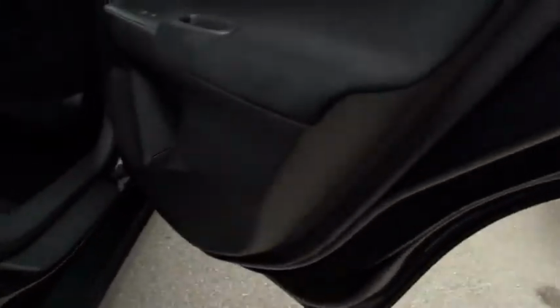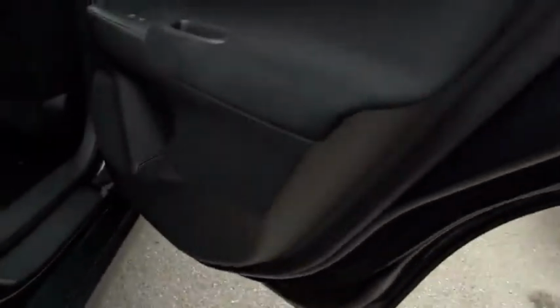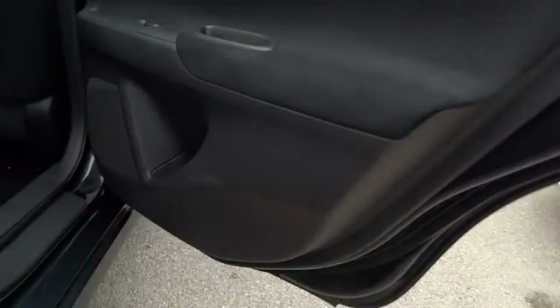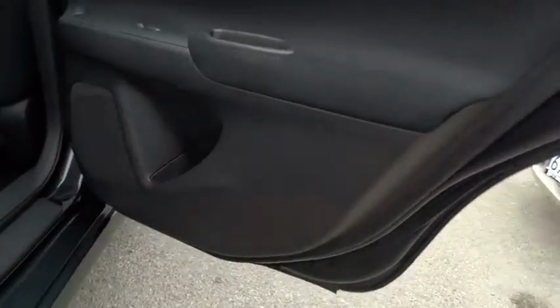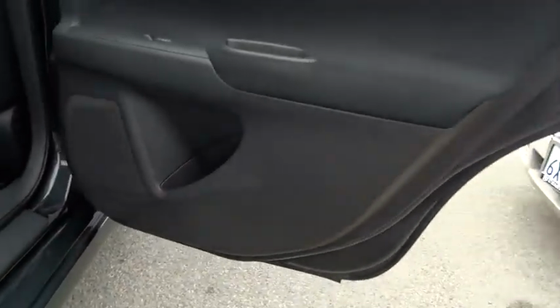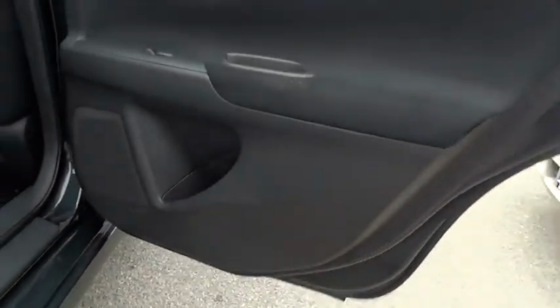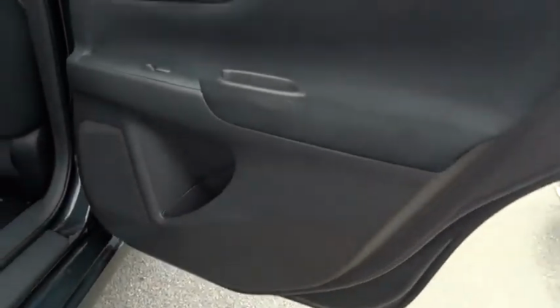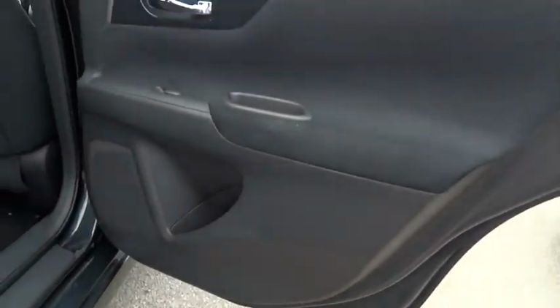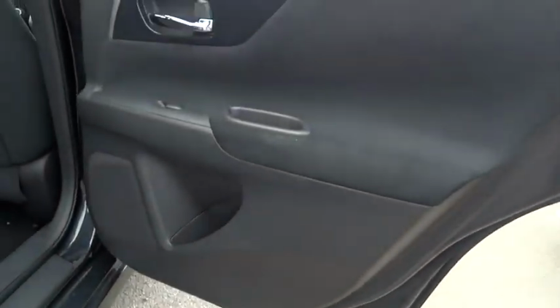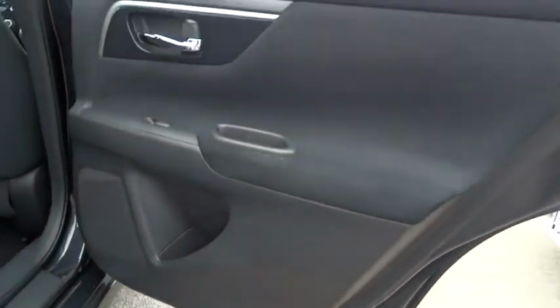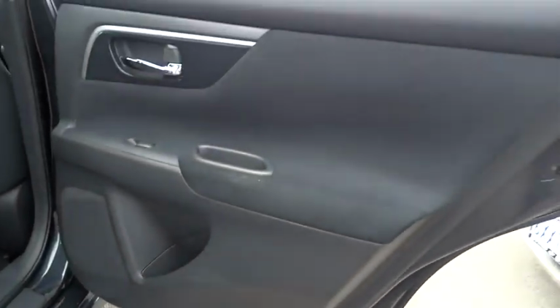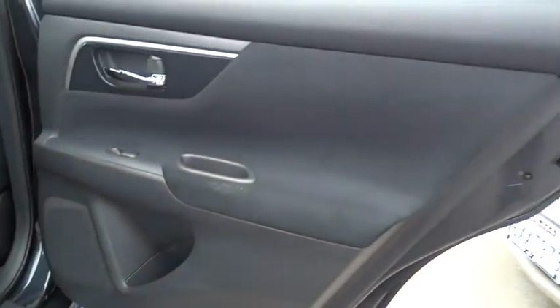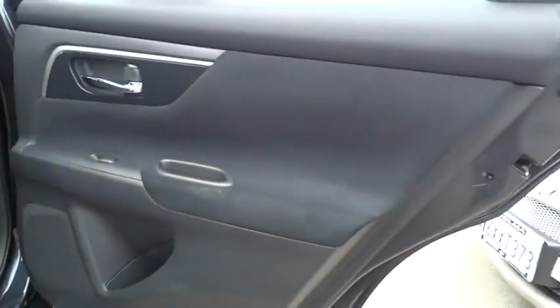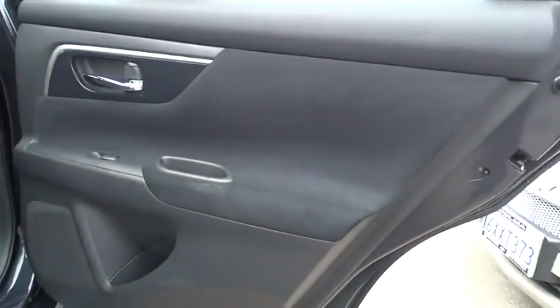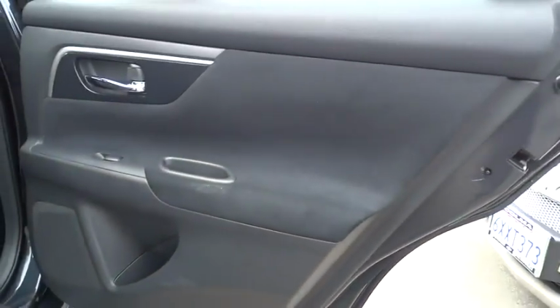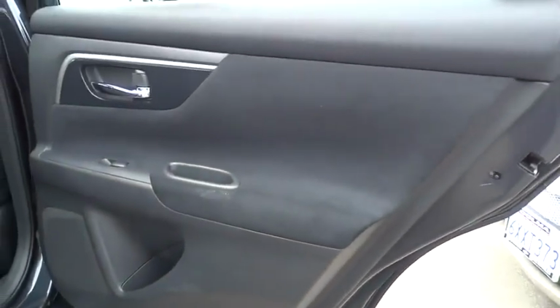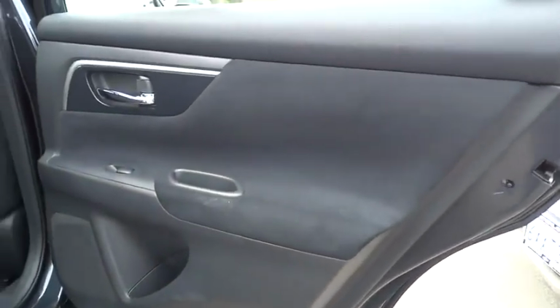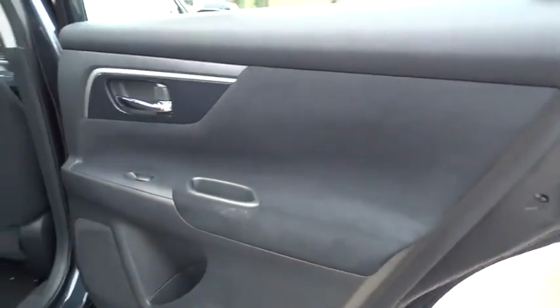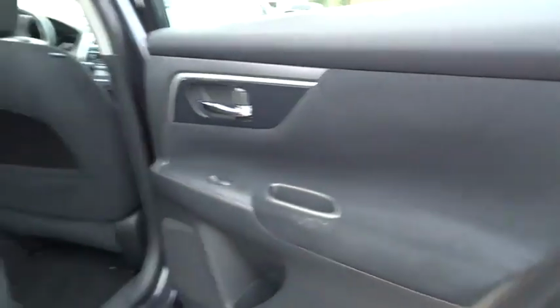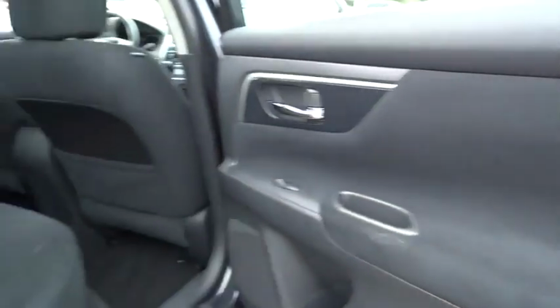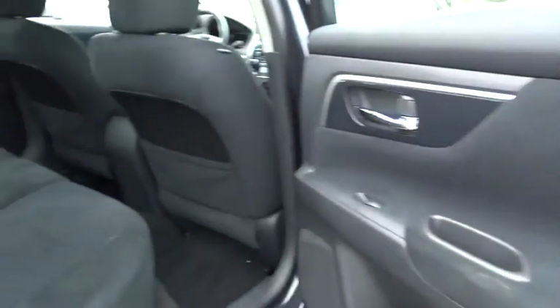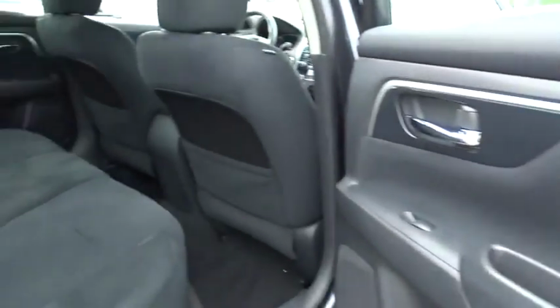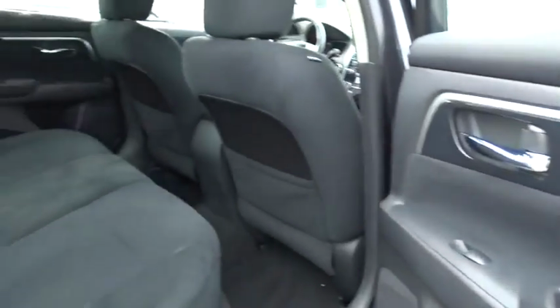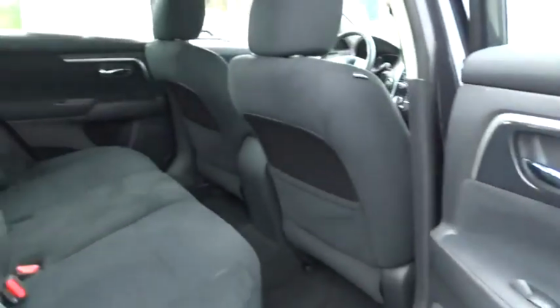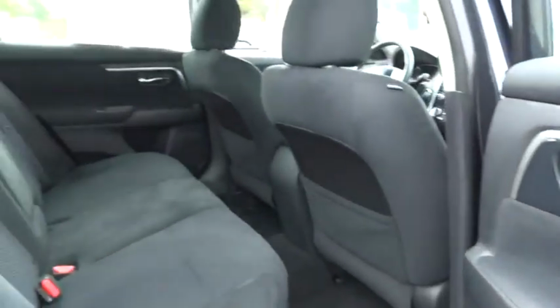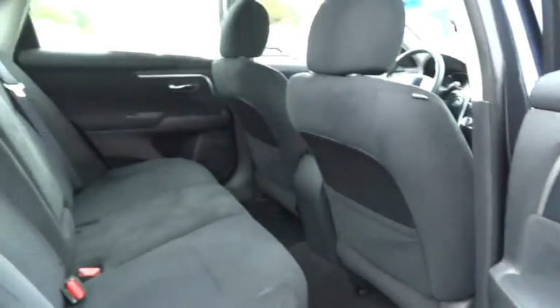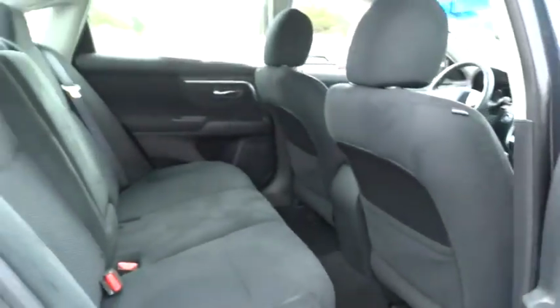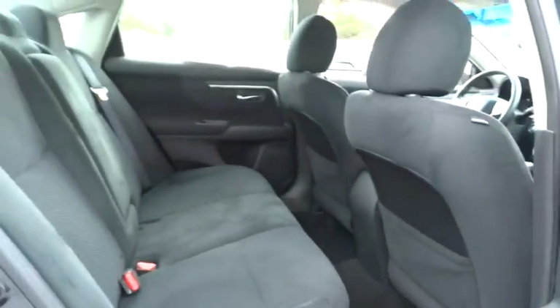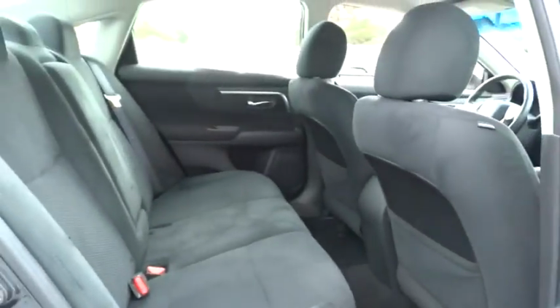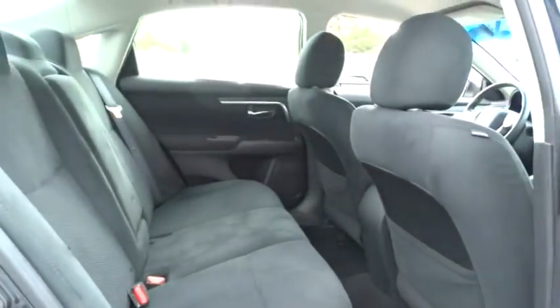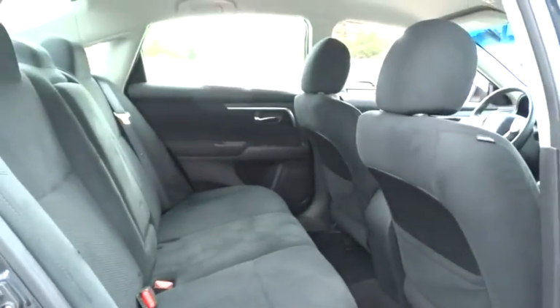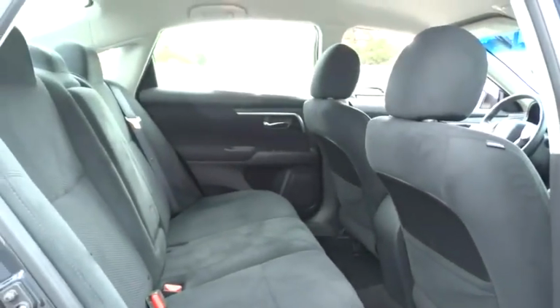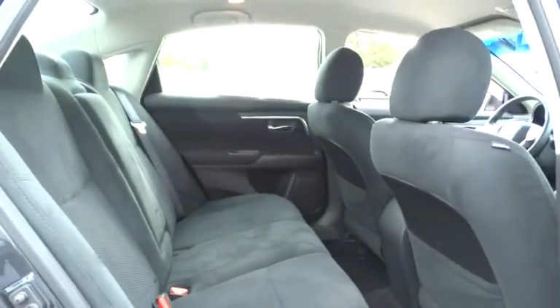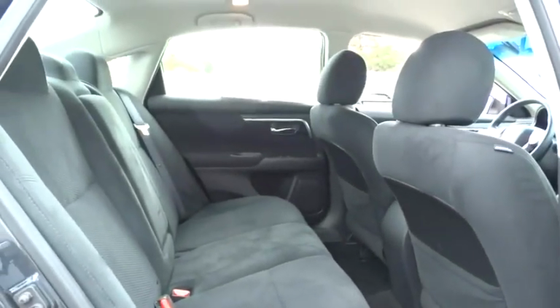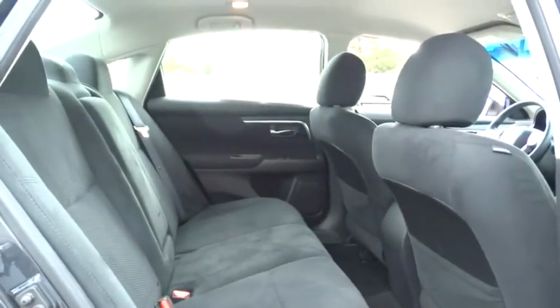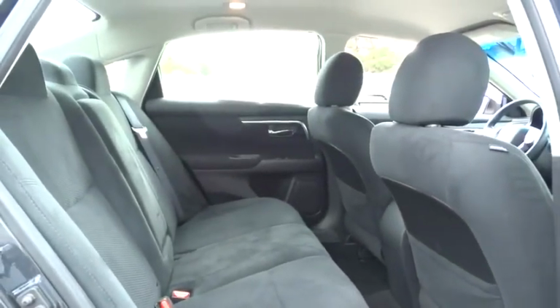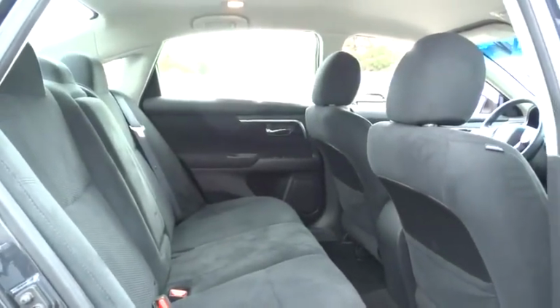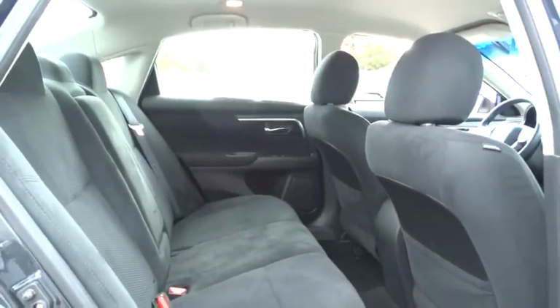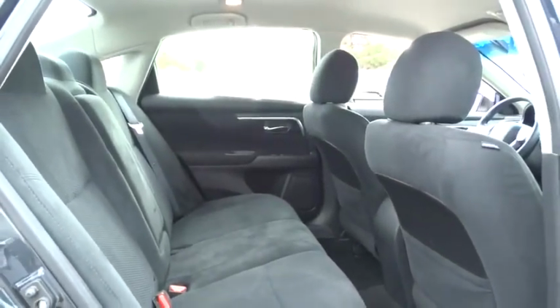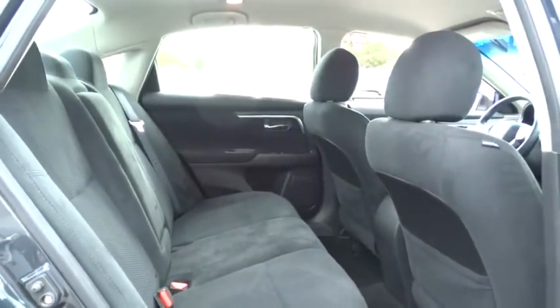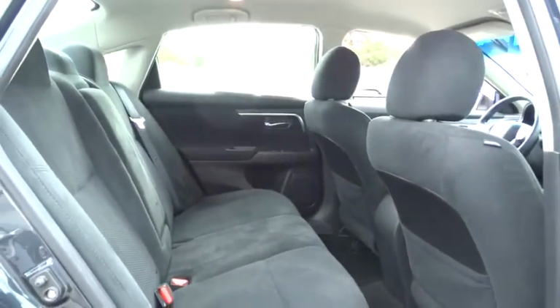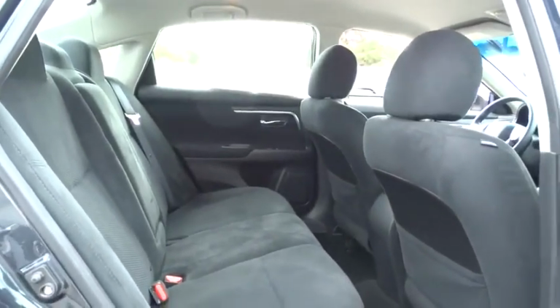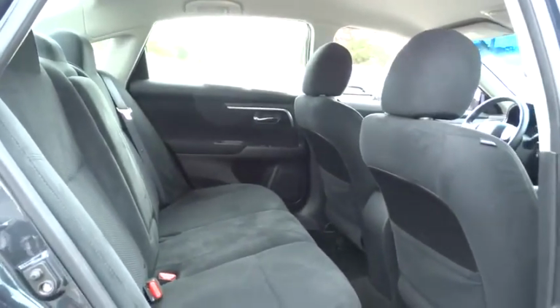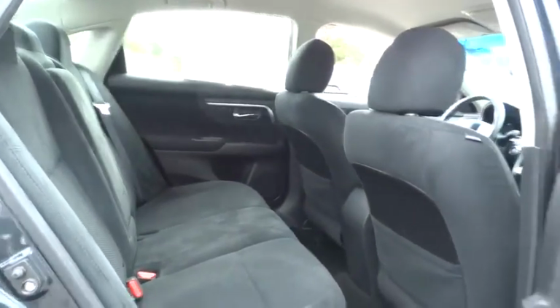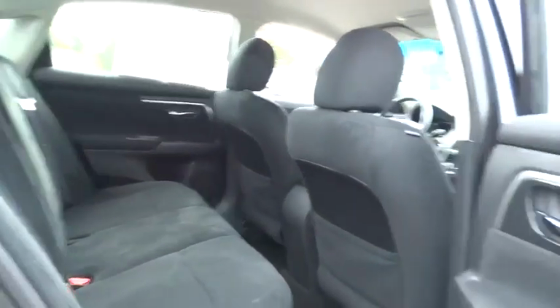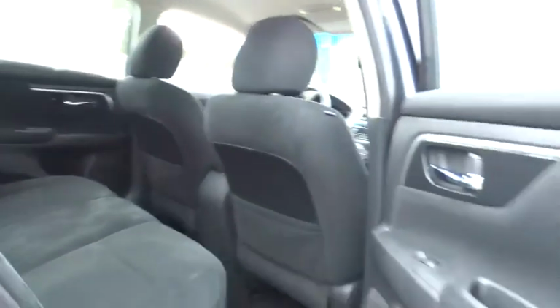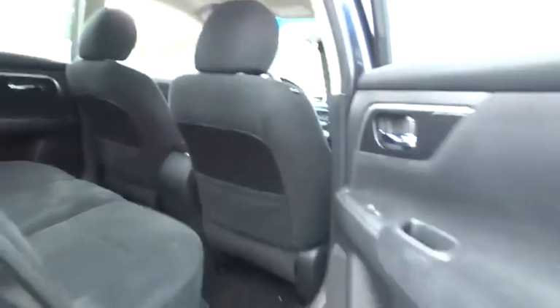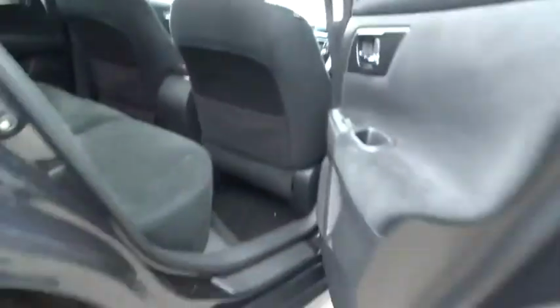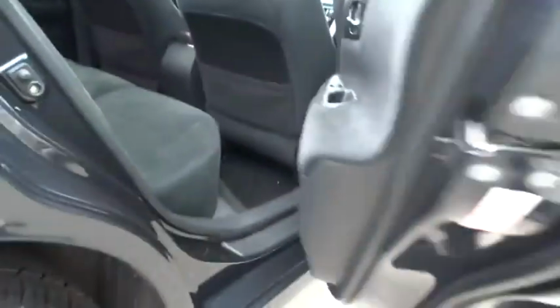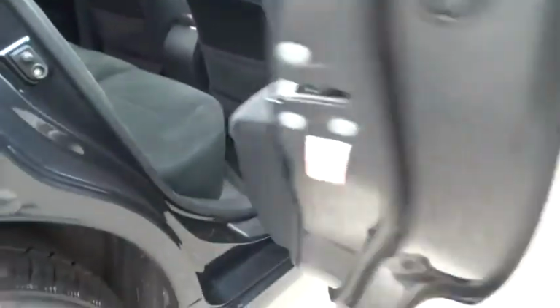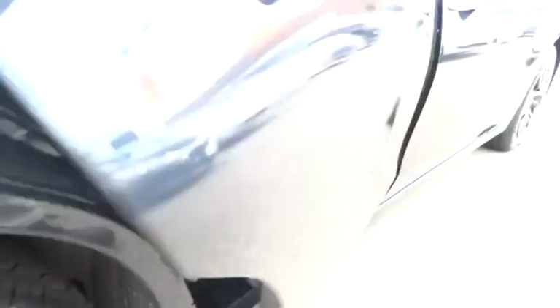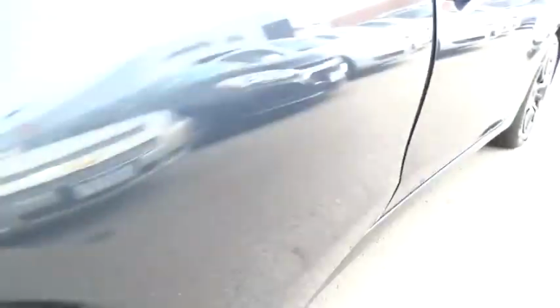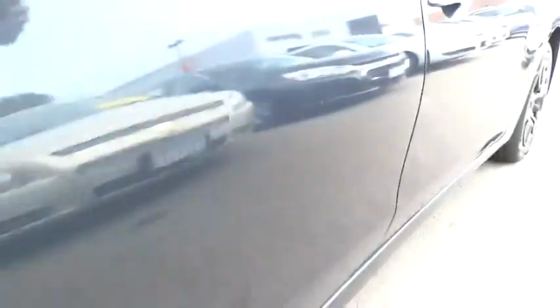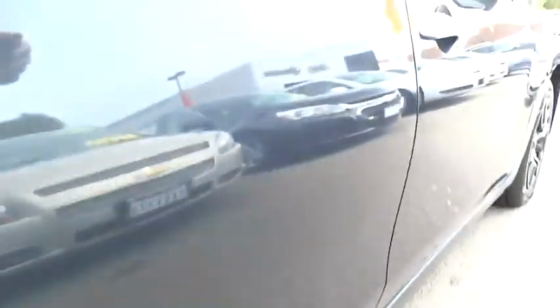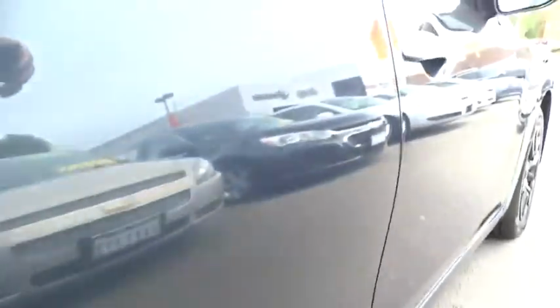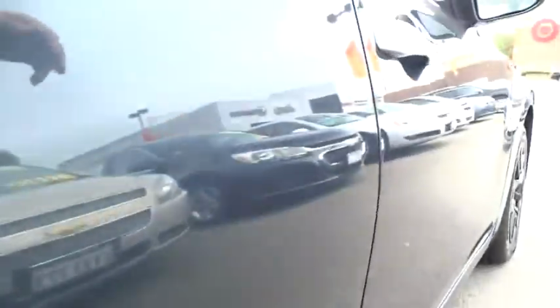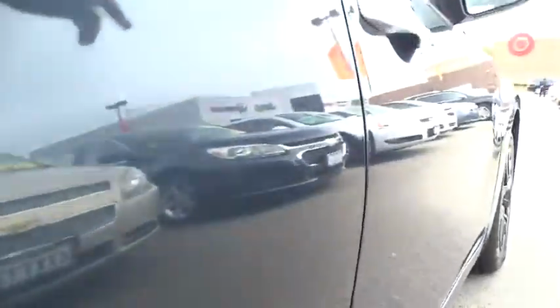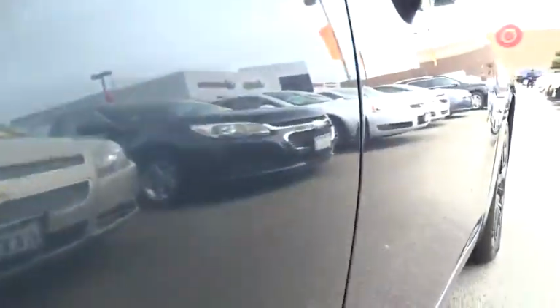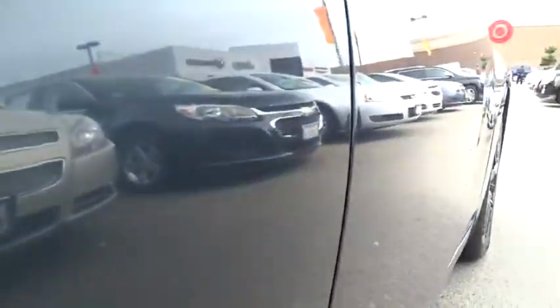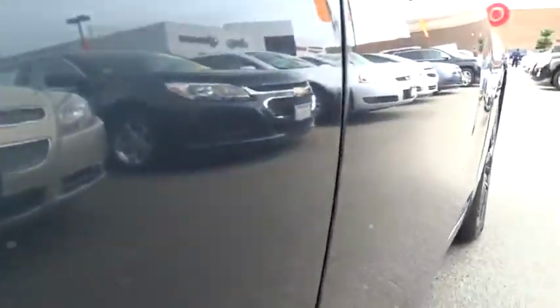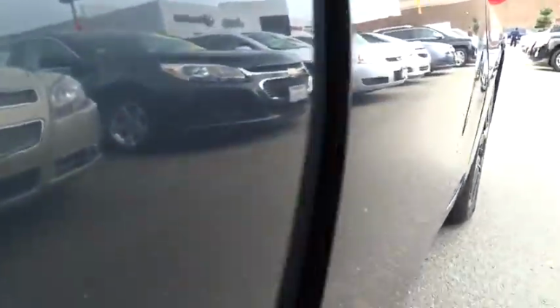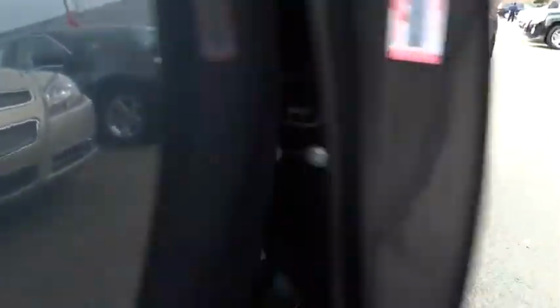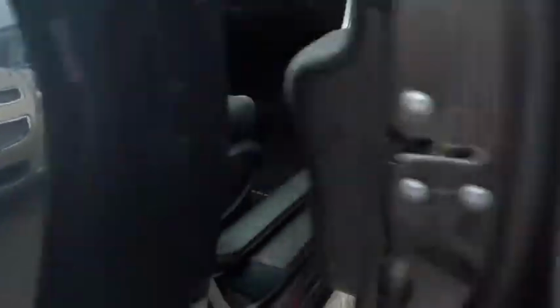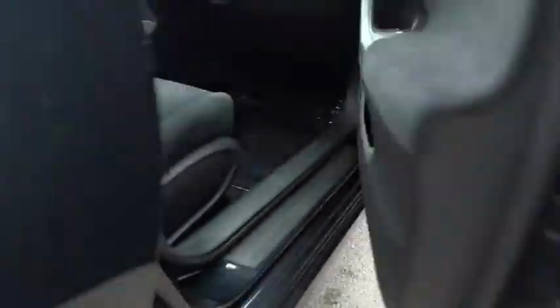Passenger airbag, child safety locks. Wouldn't you look great in this vehicle? Stop in today and see for yourself.